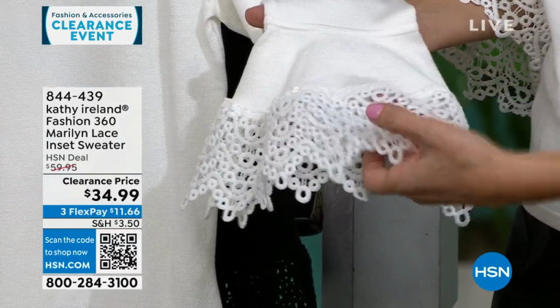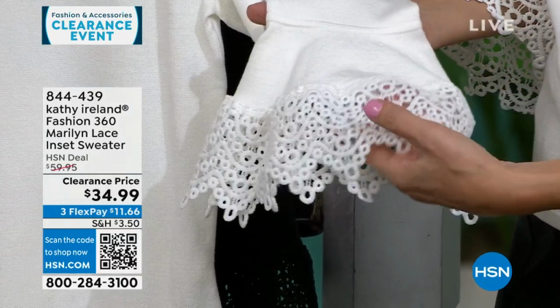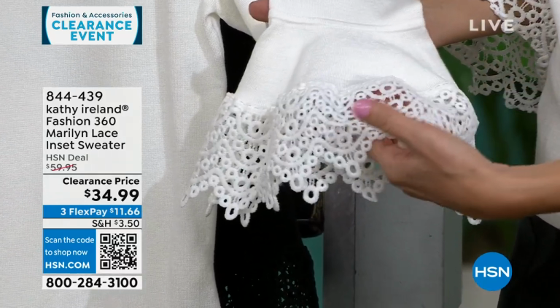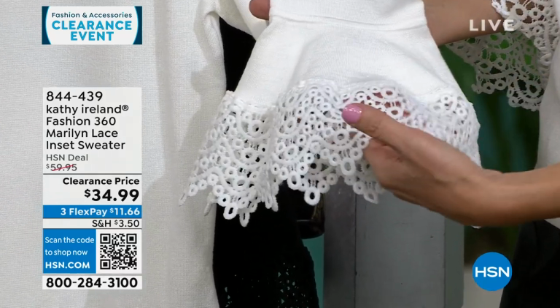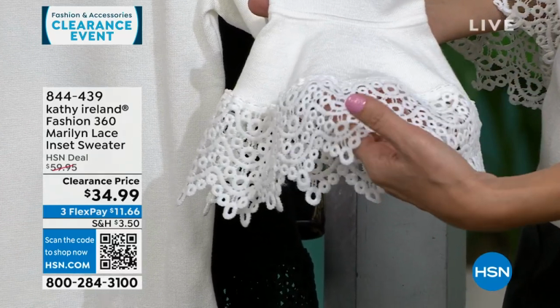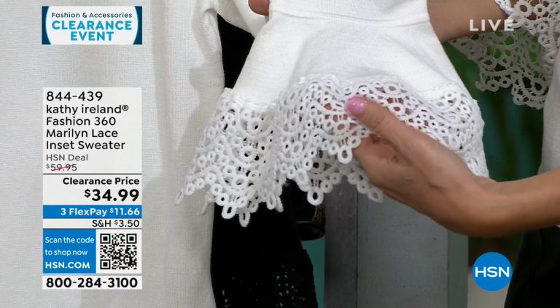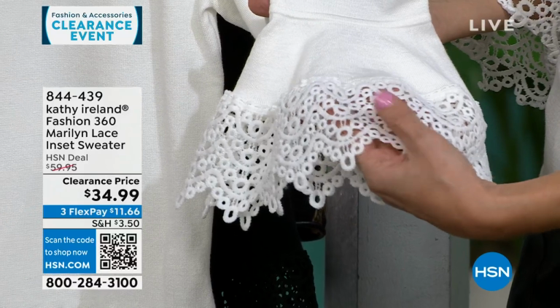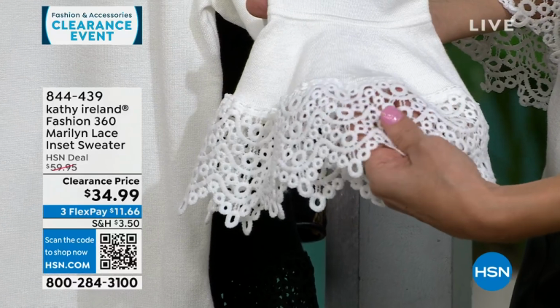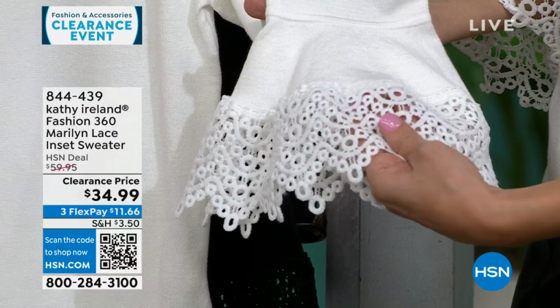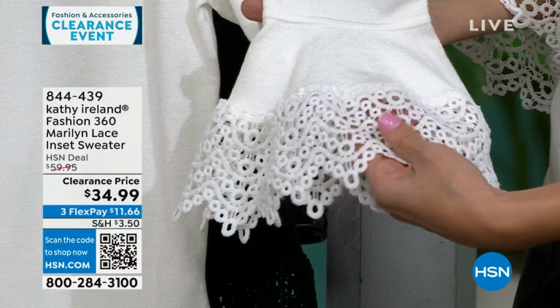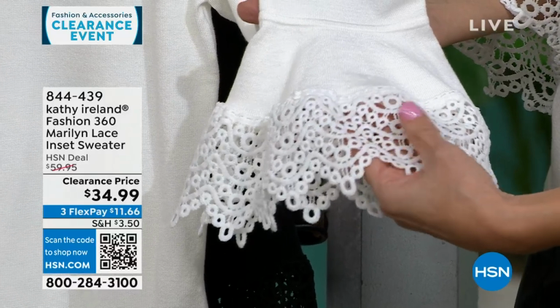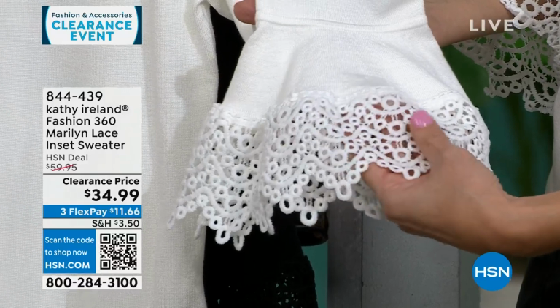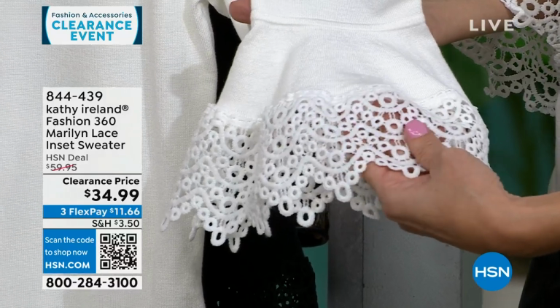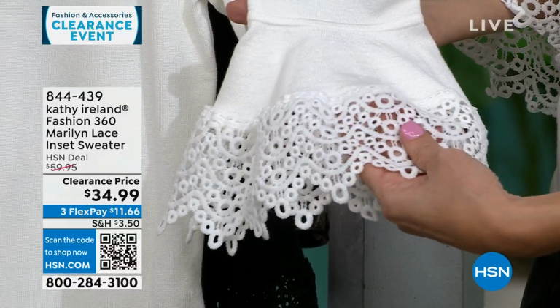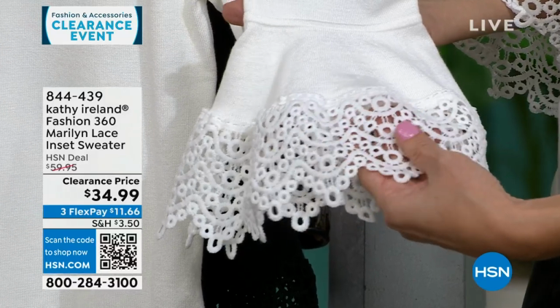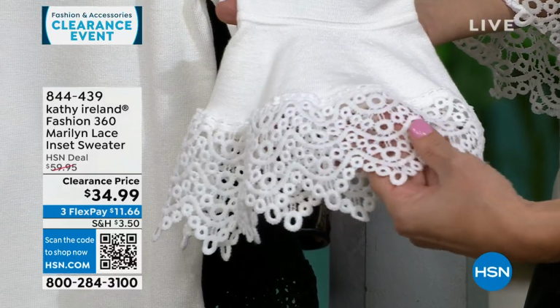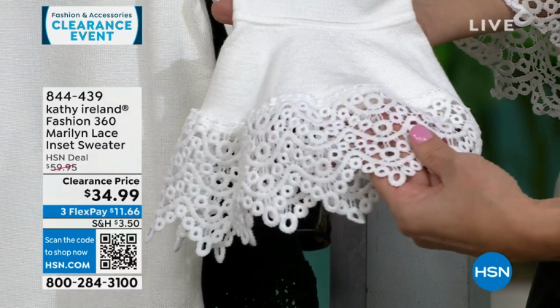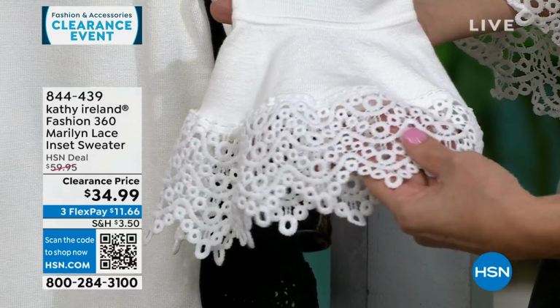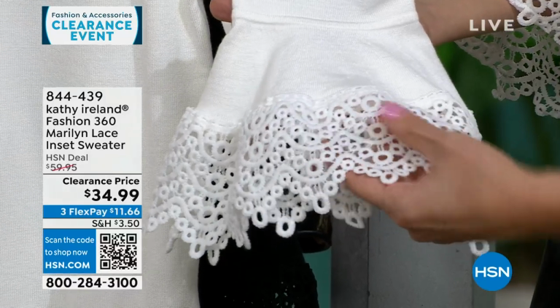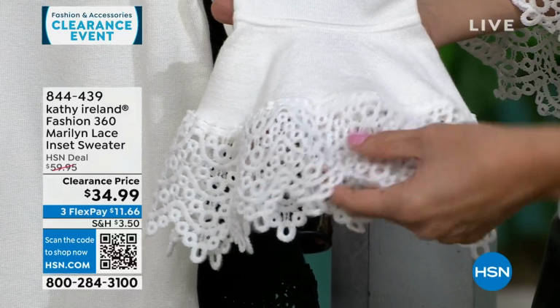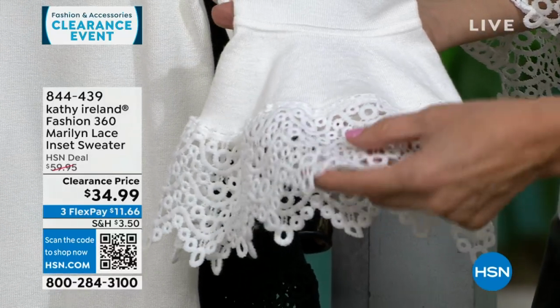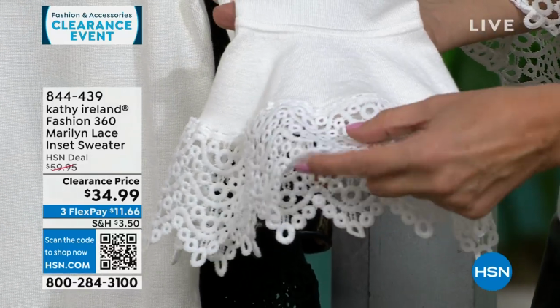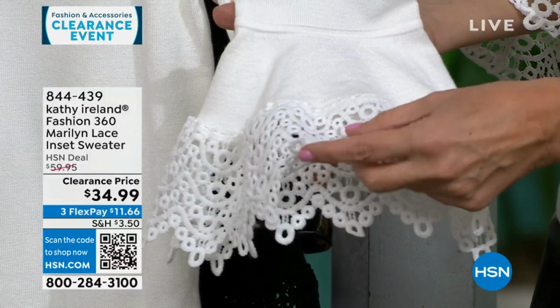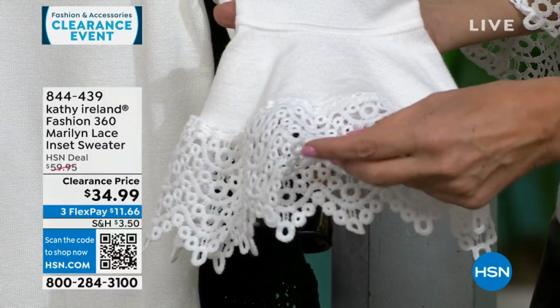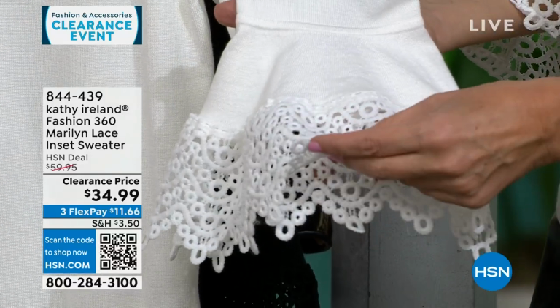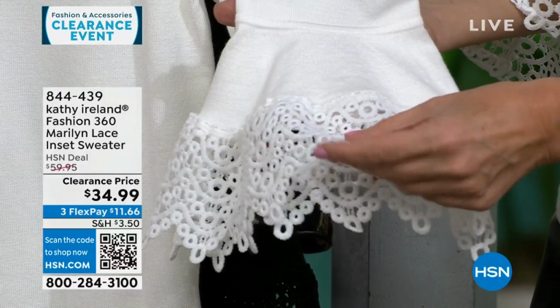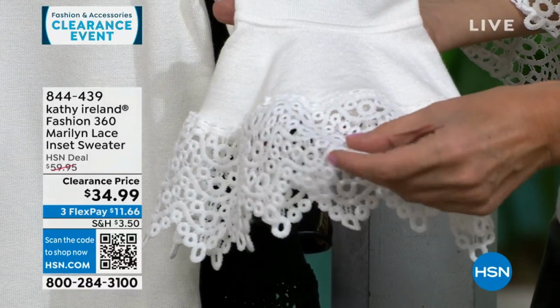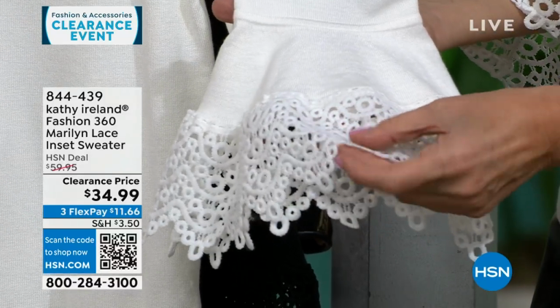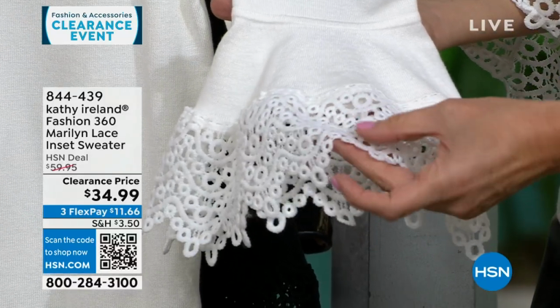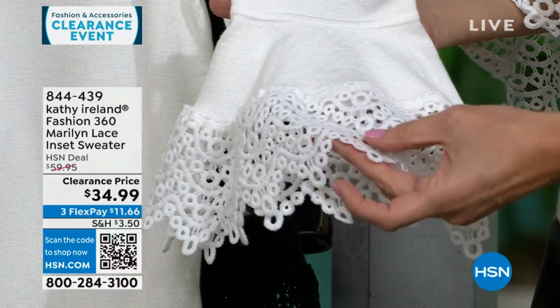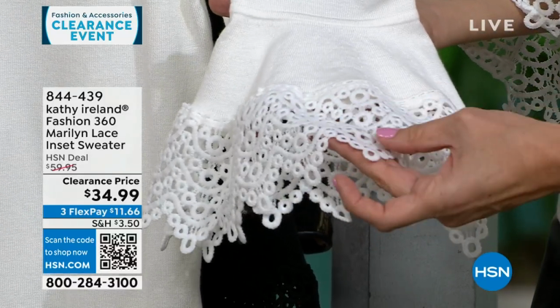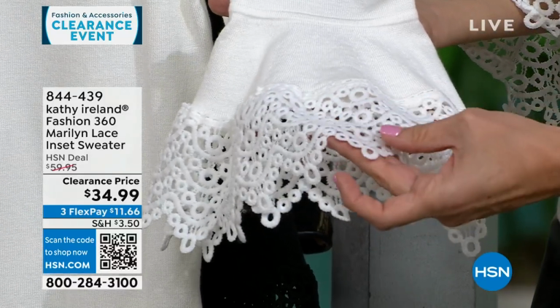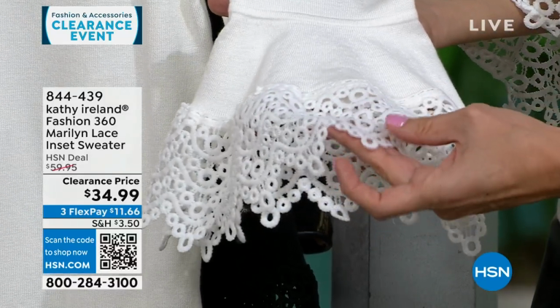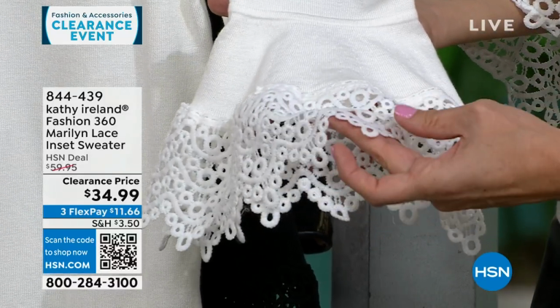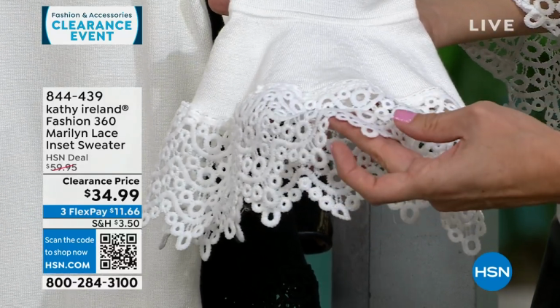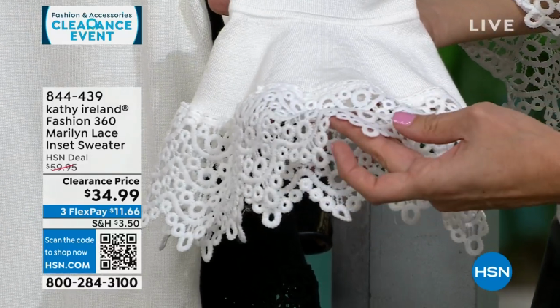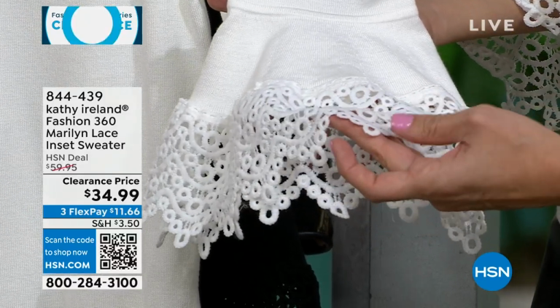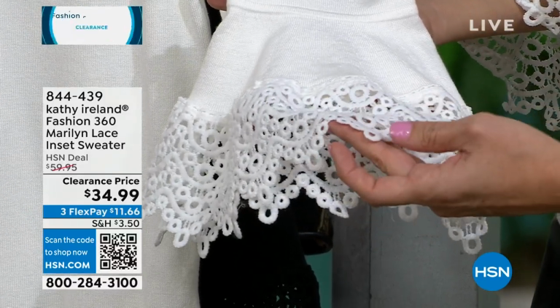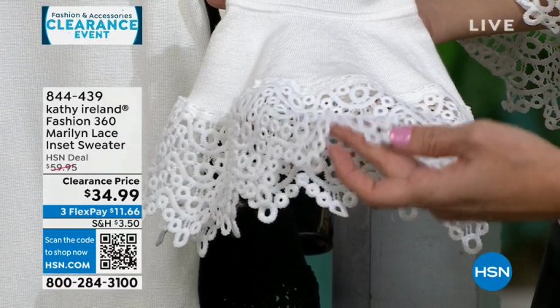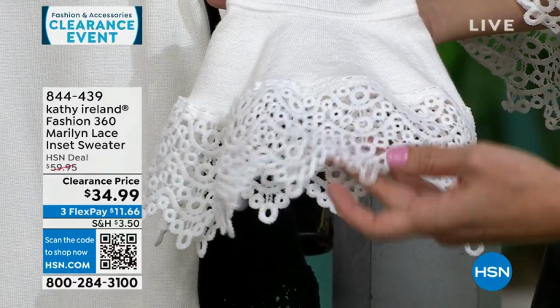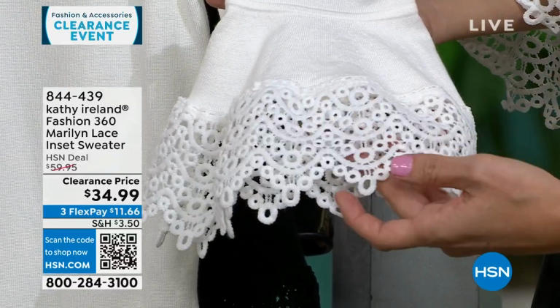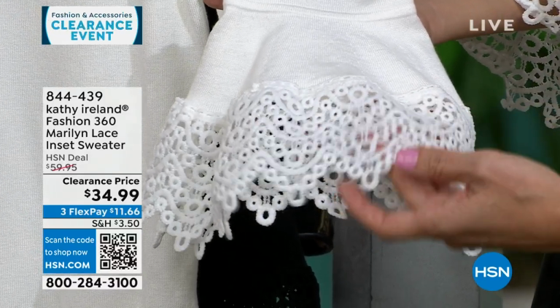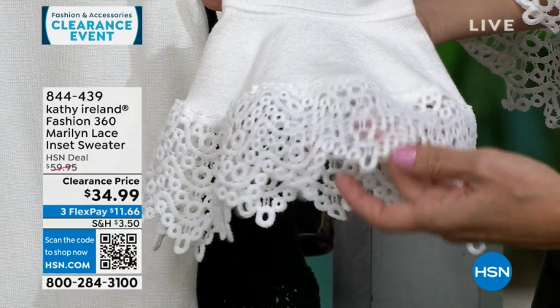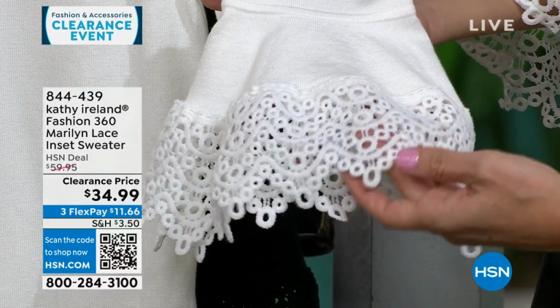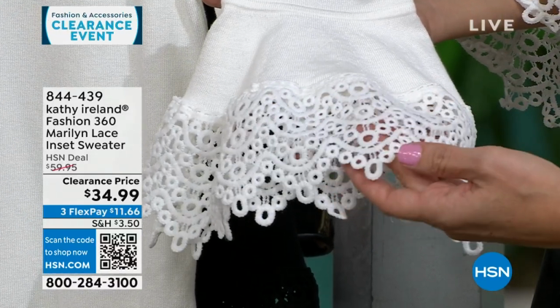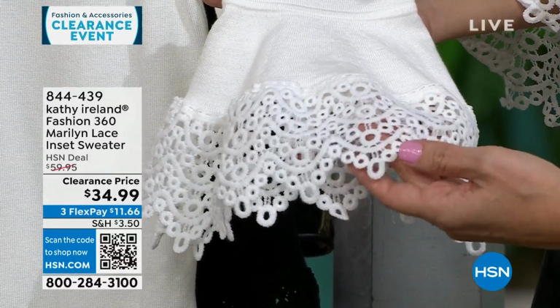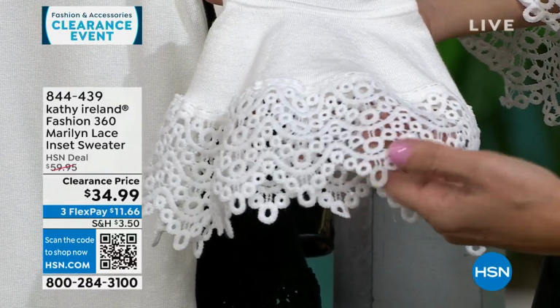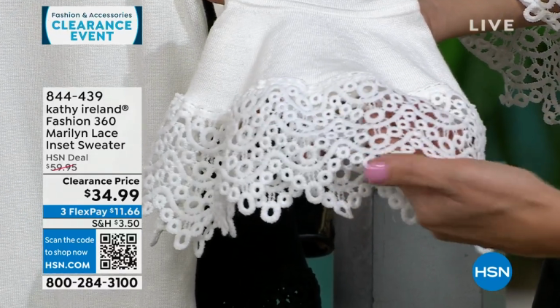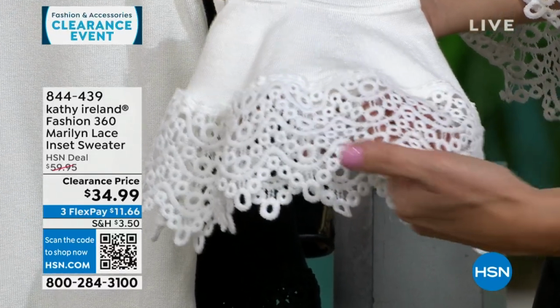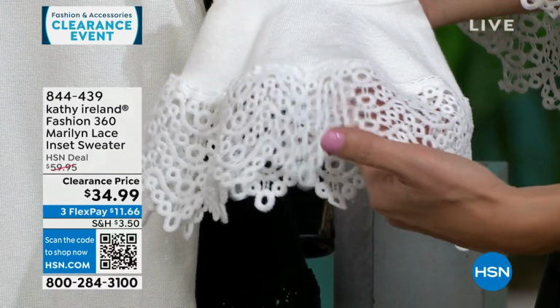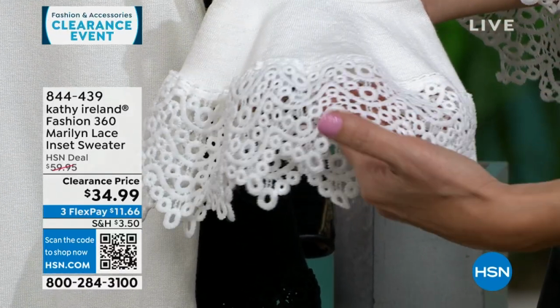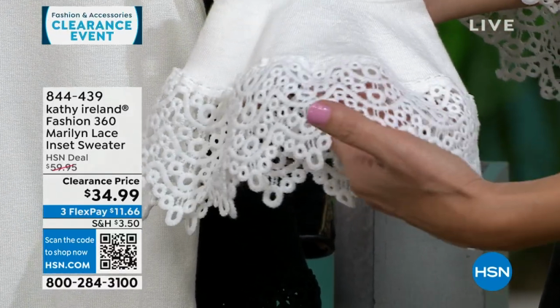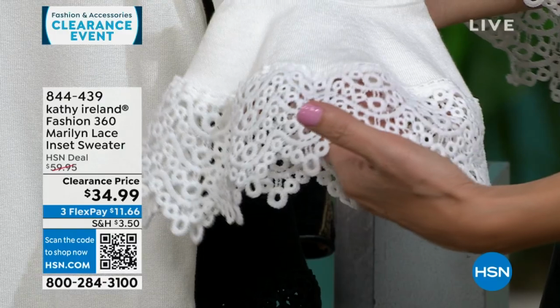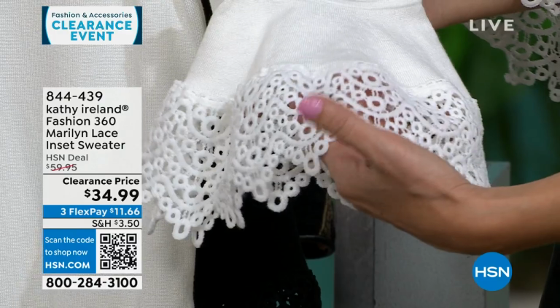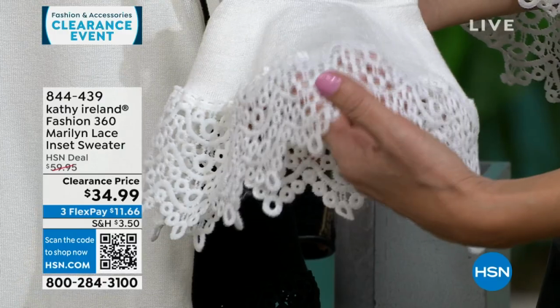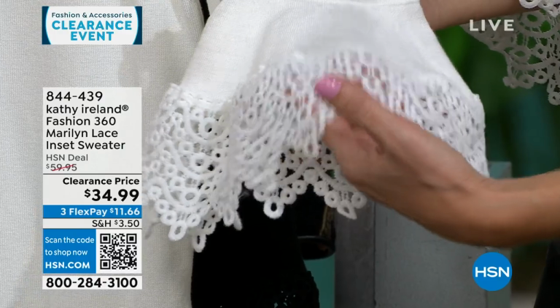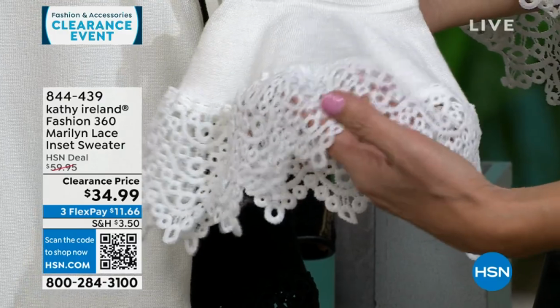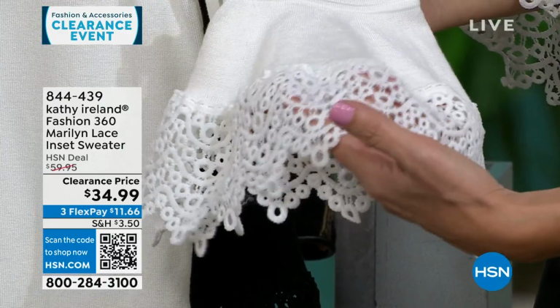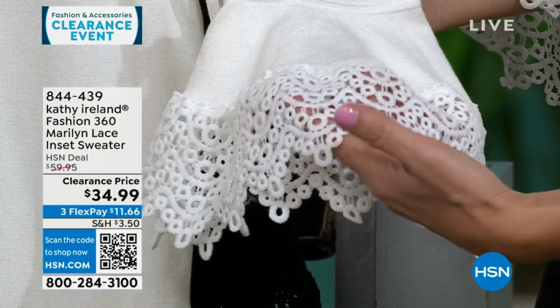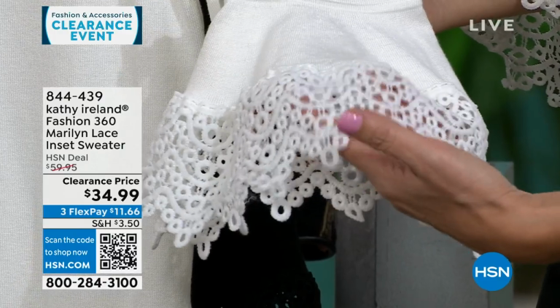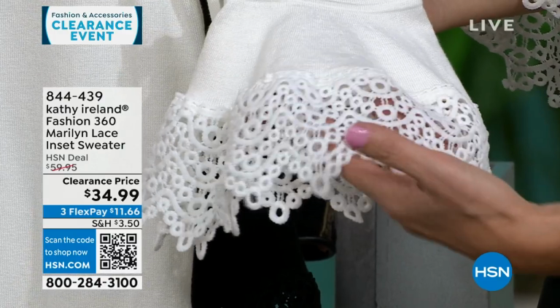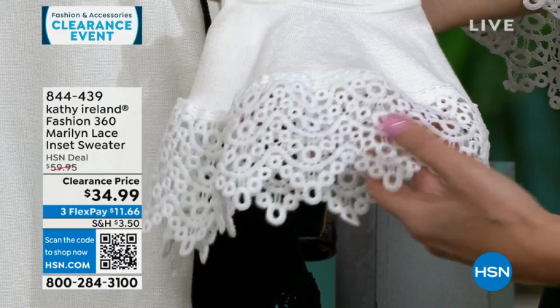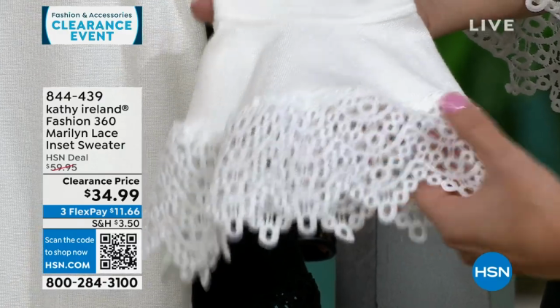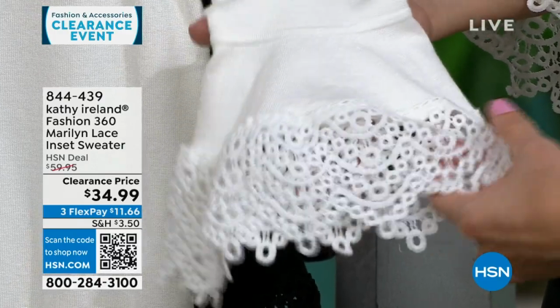The lace is not very thin — notice it has a little substance and a little weight to it, so it's not going to fall apart.